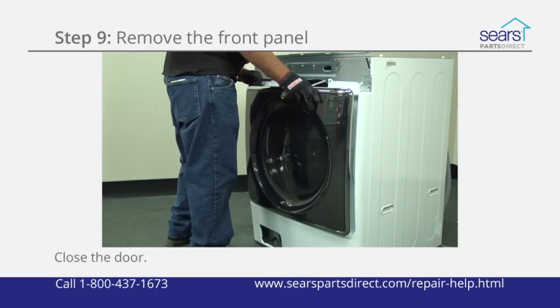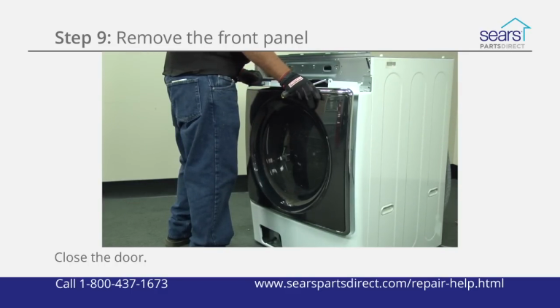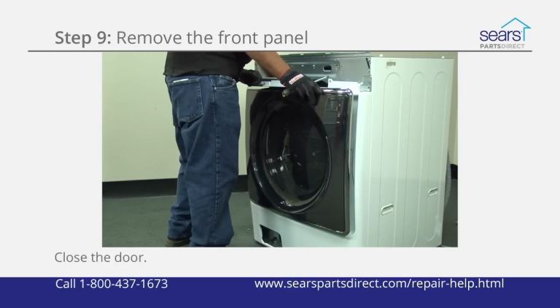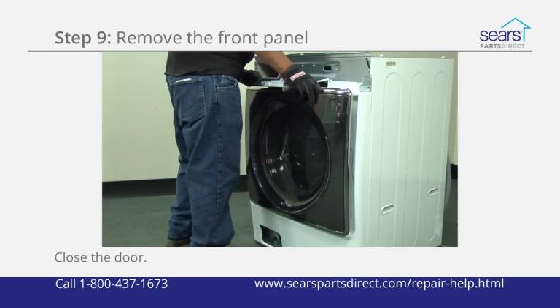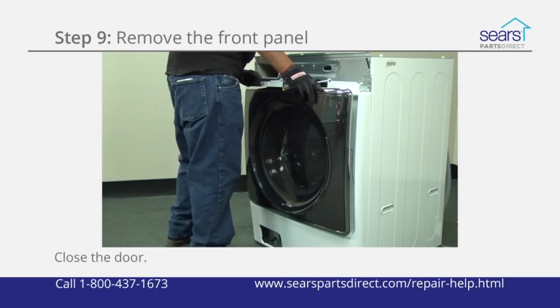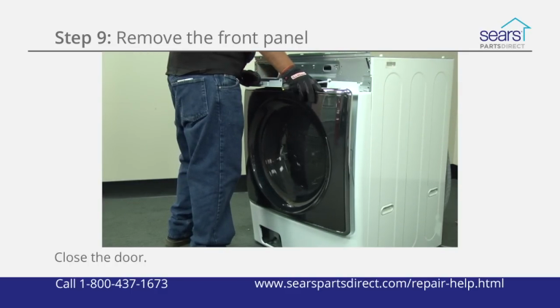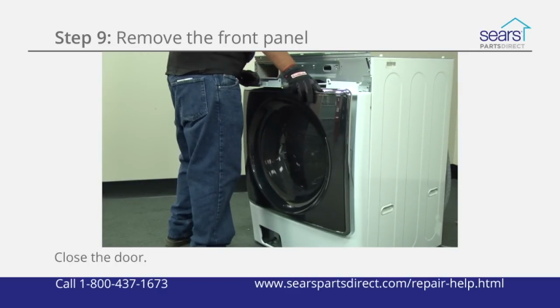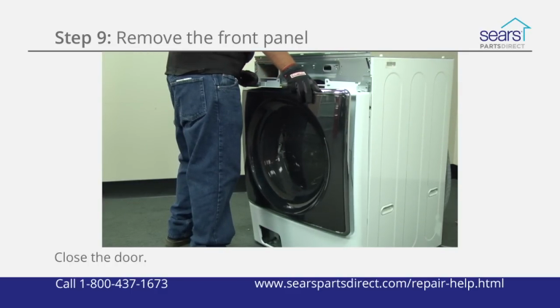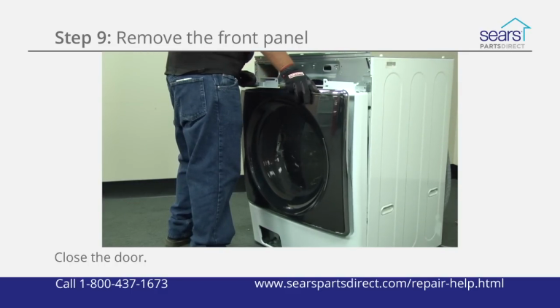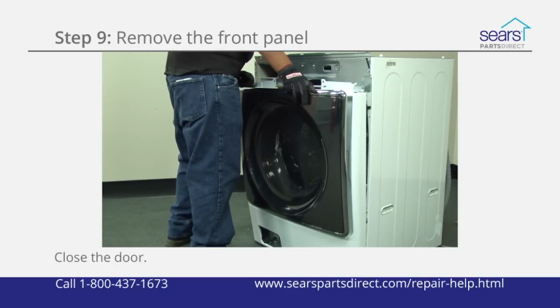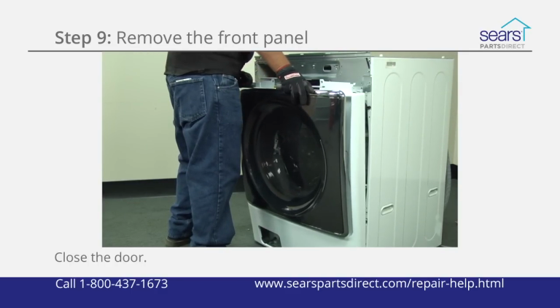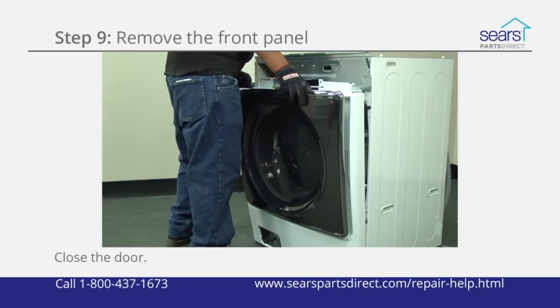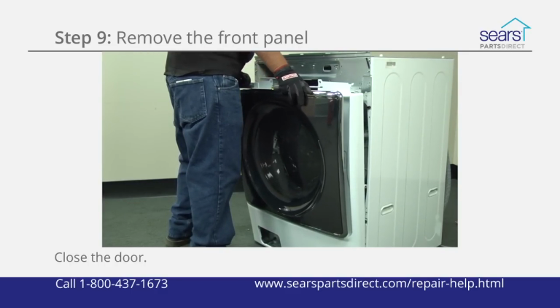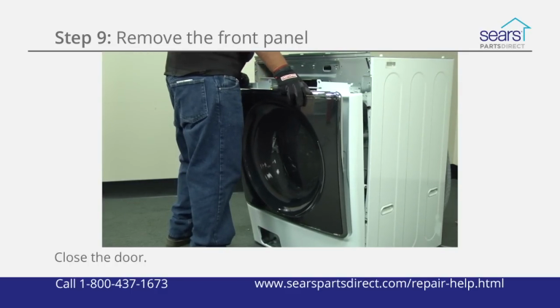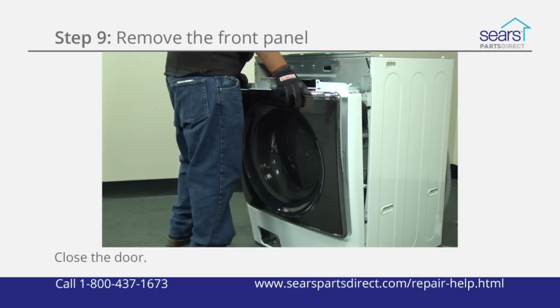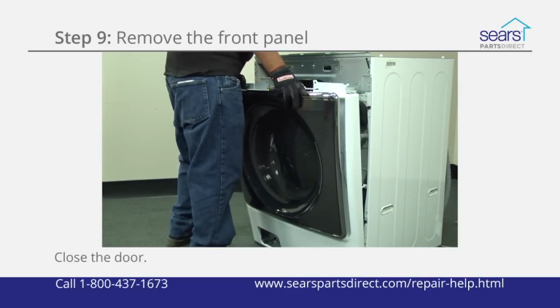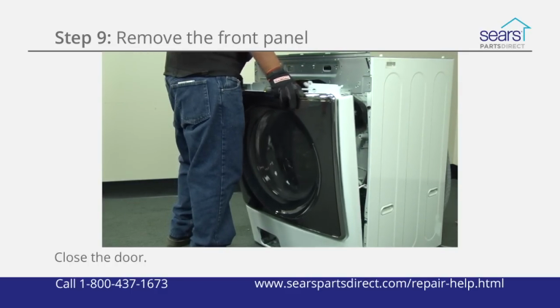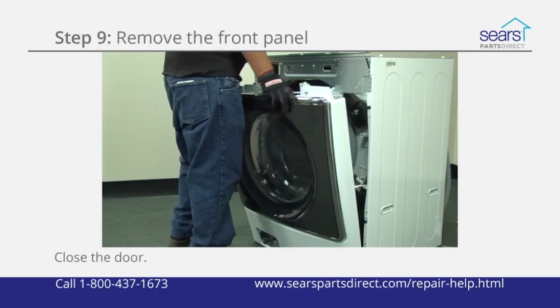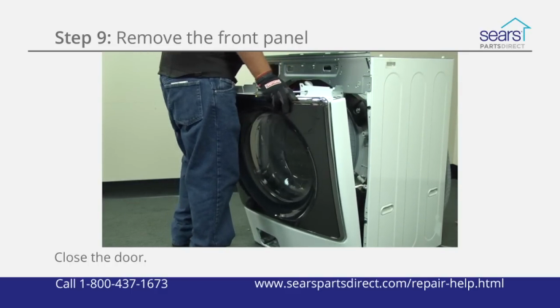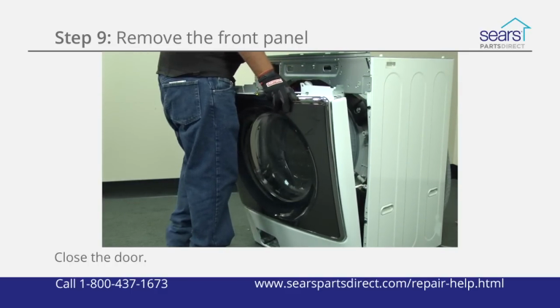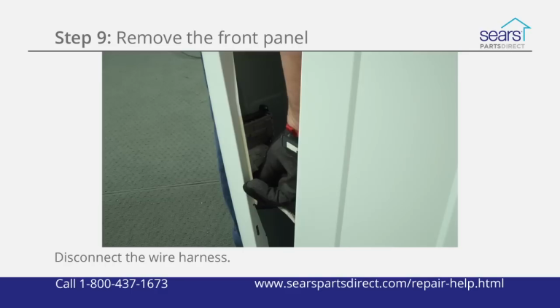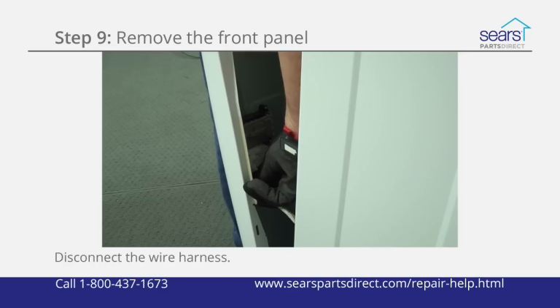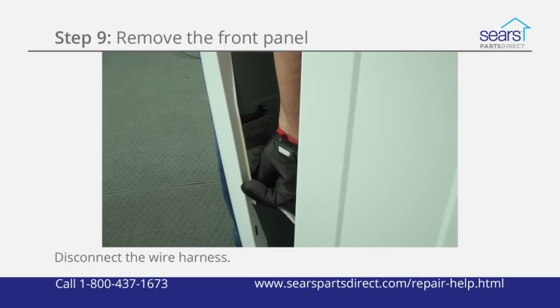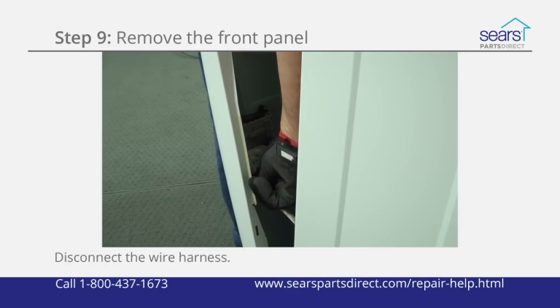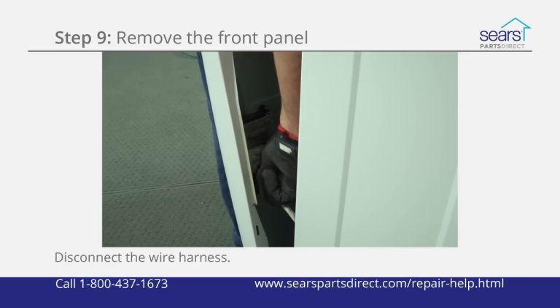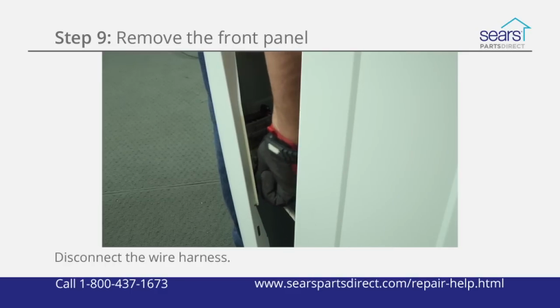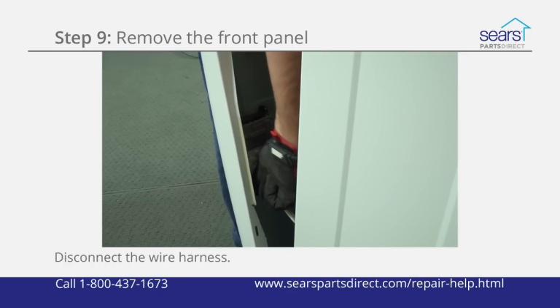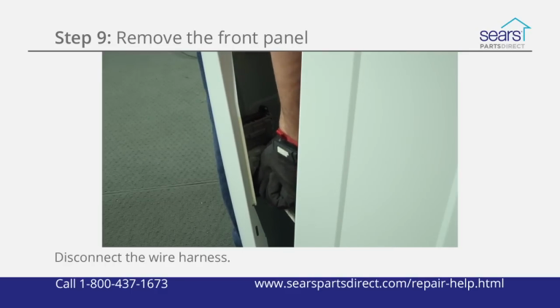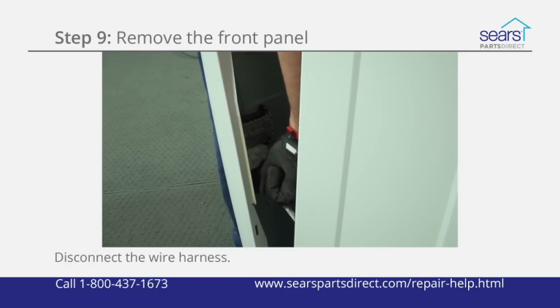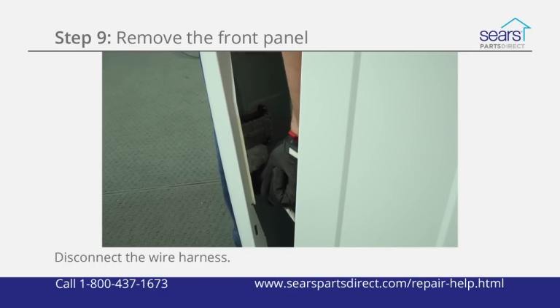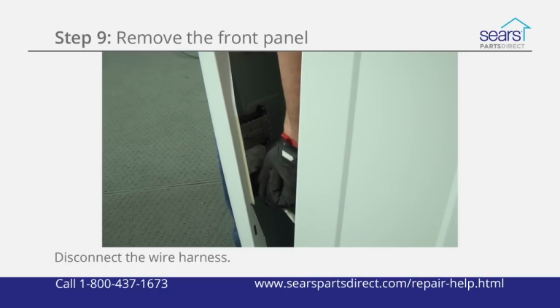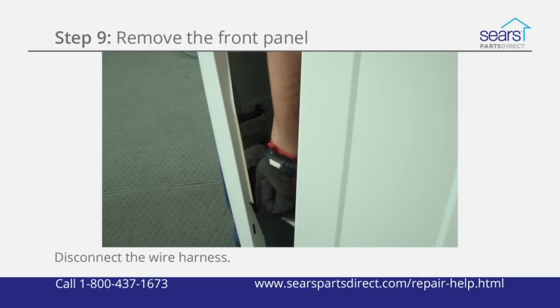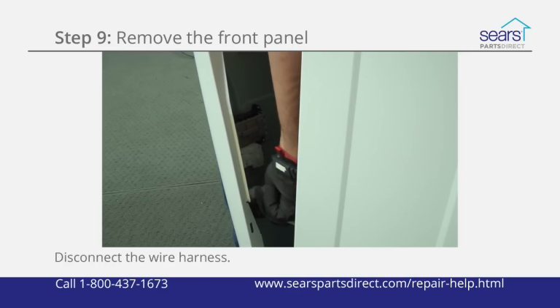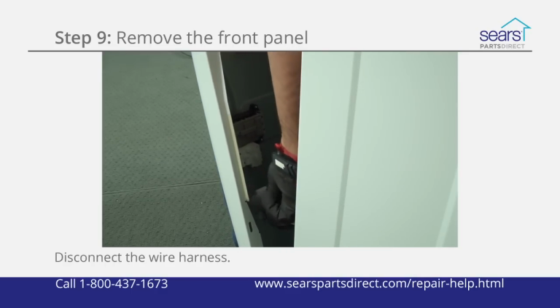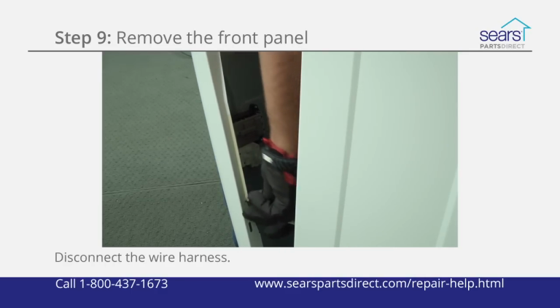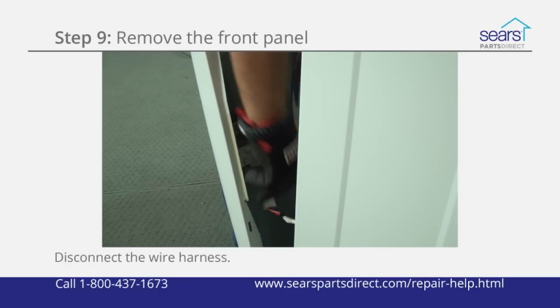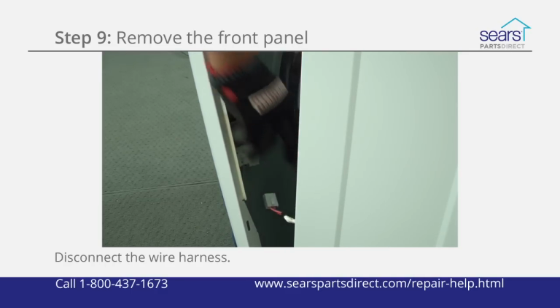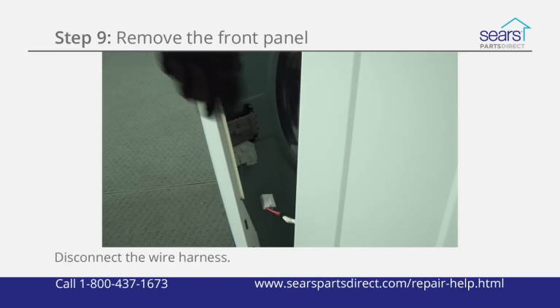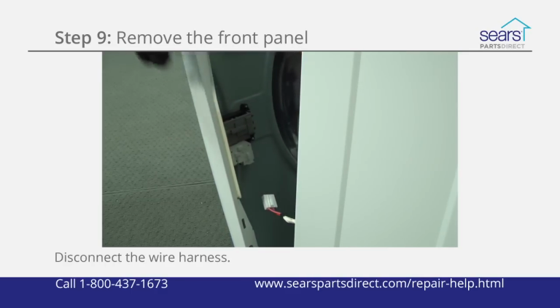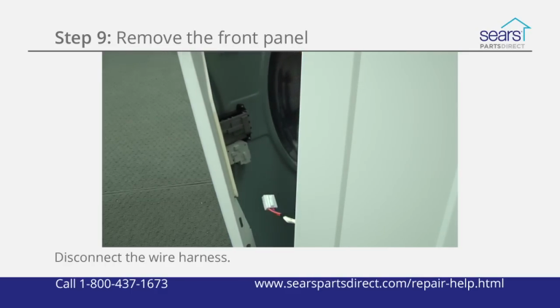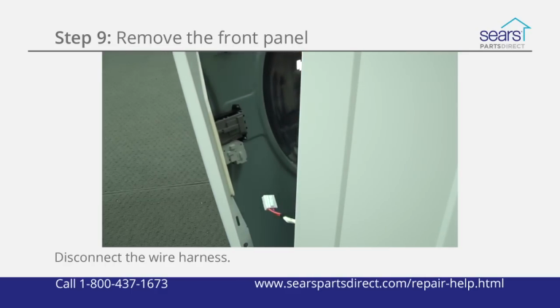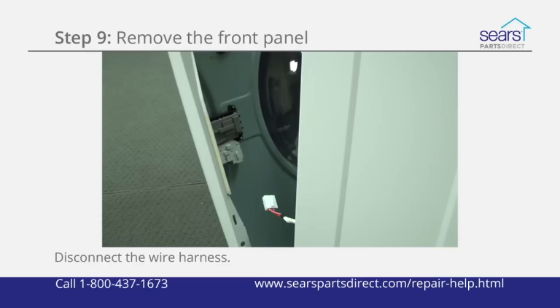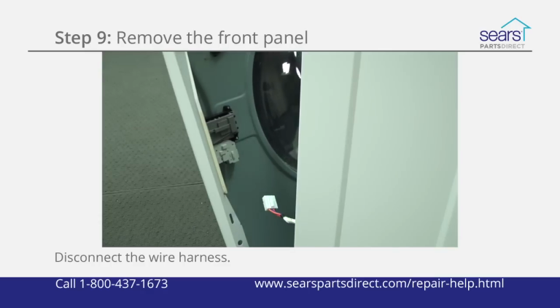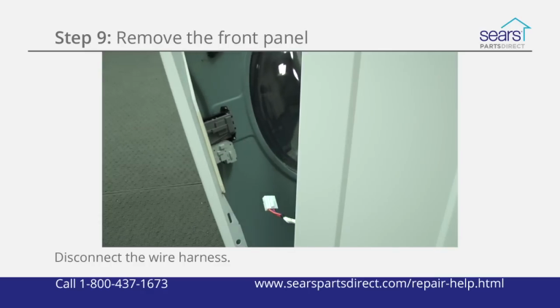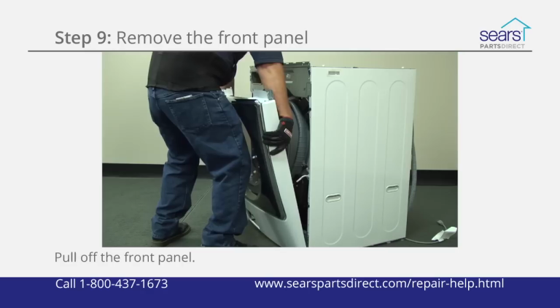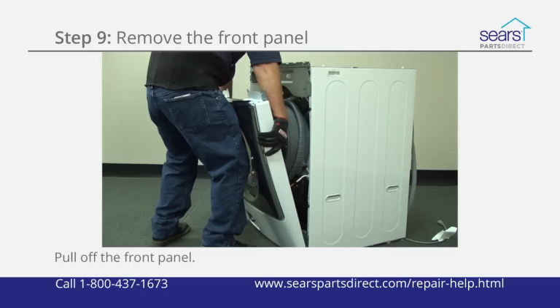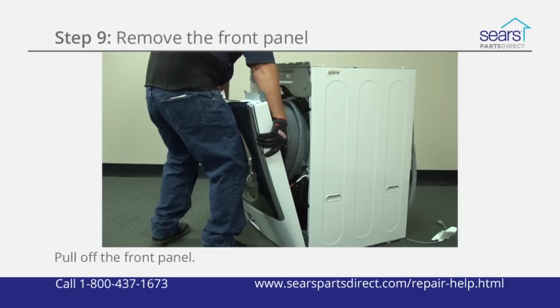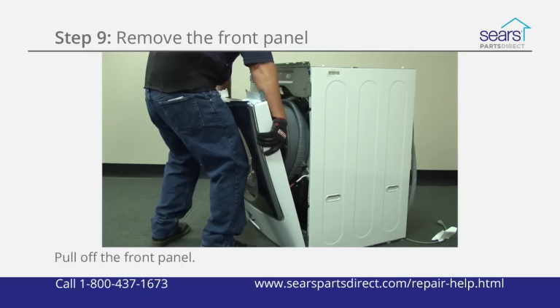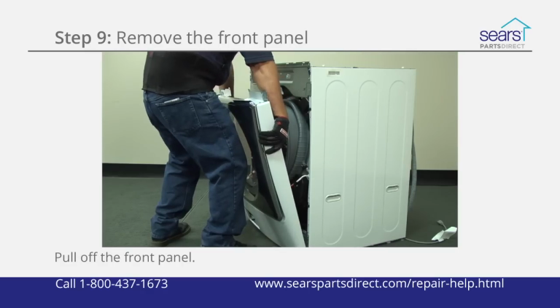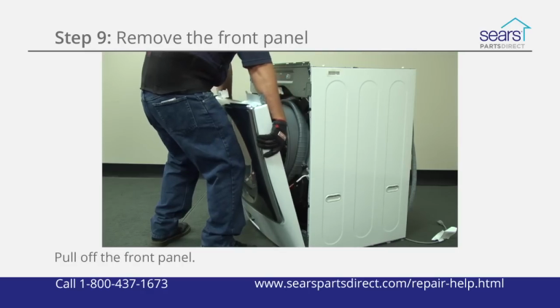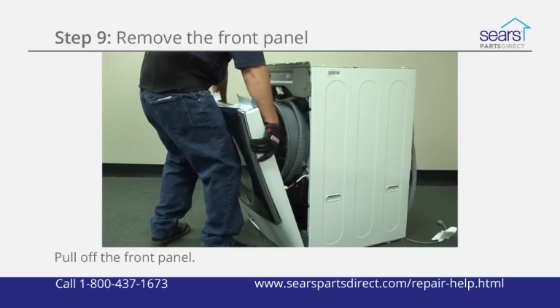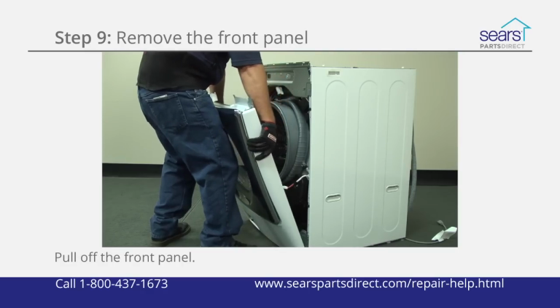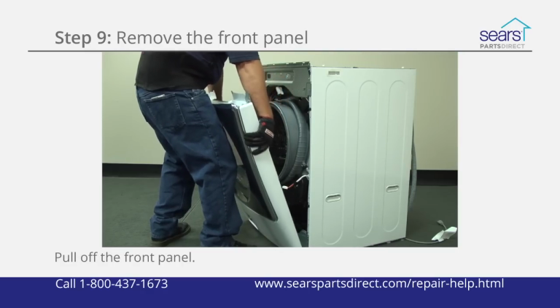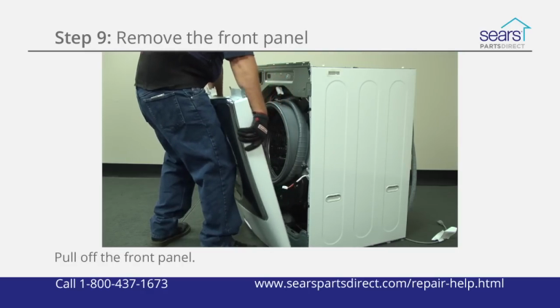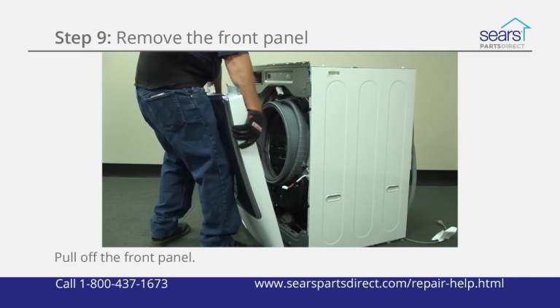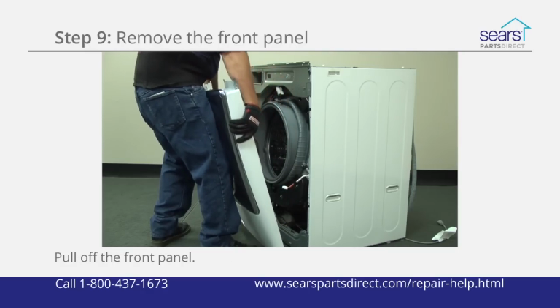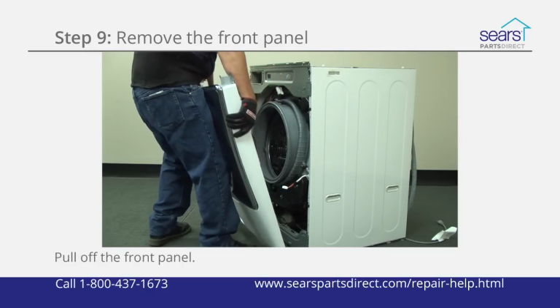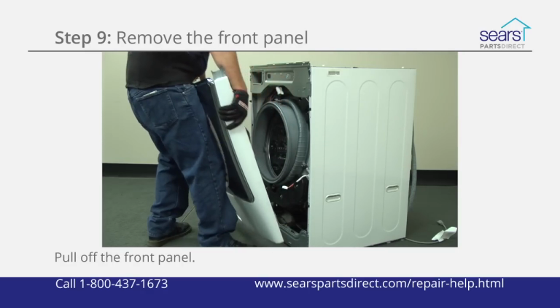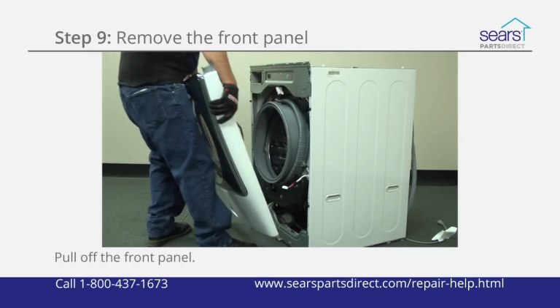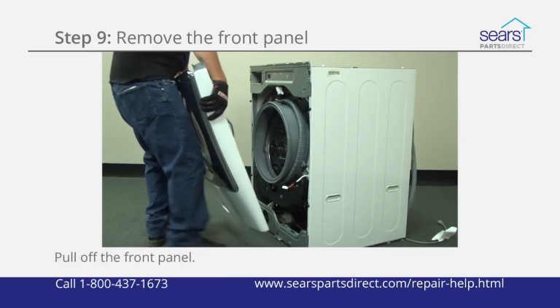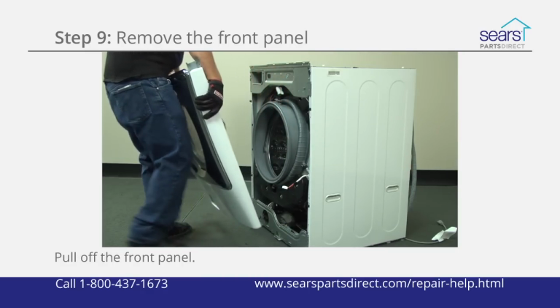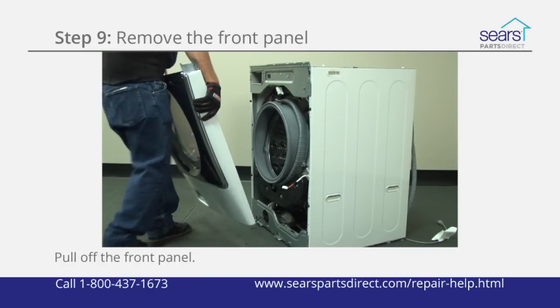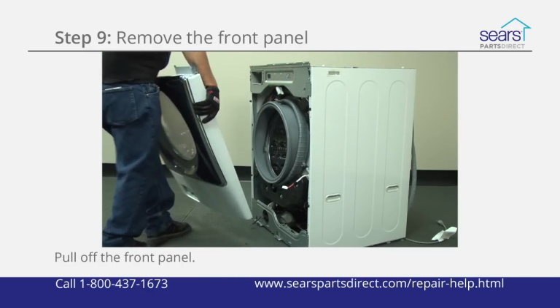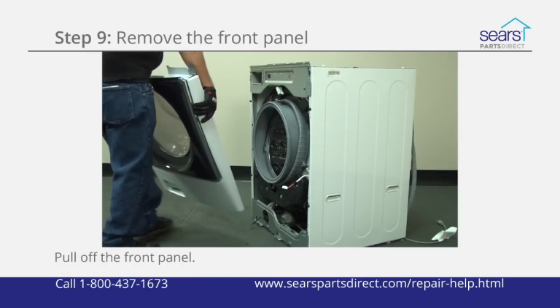Tip the top of the front panel out and disconnect the wire harness from the door lock assembly. Pull the front panel off the washer.